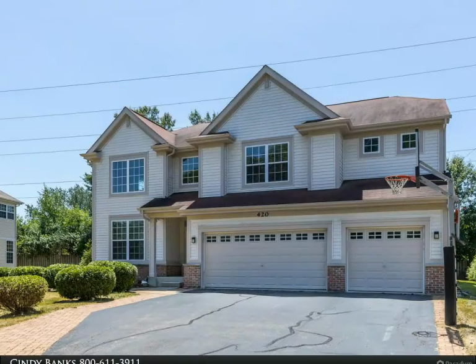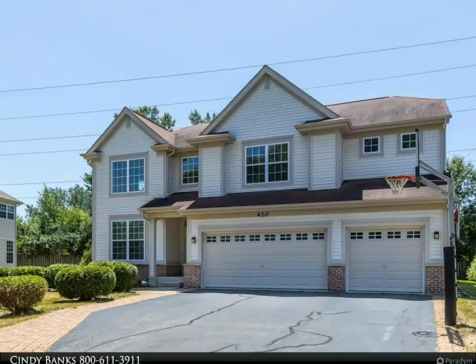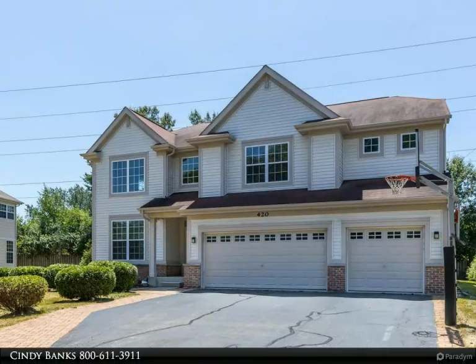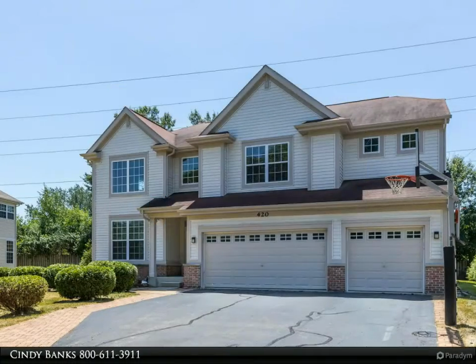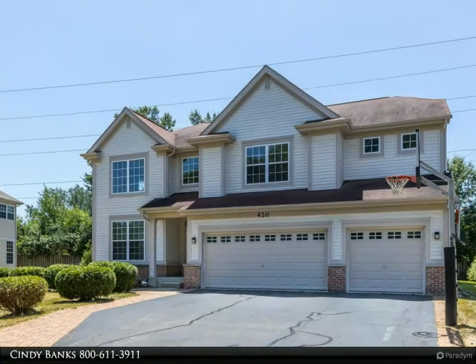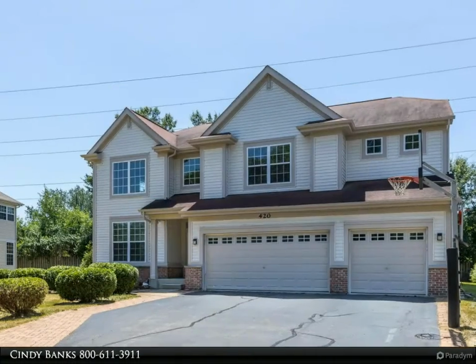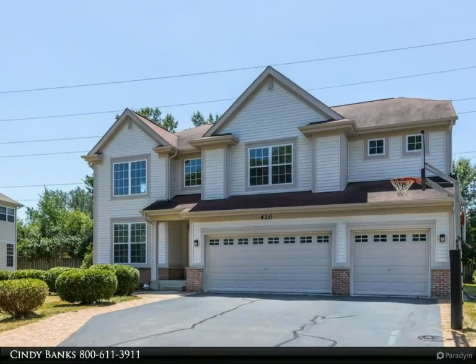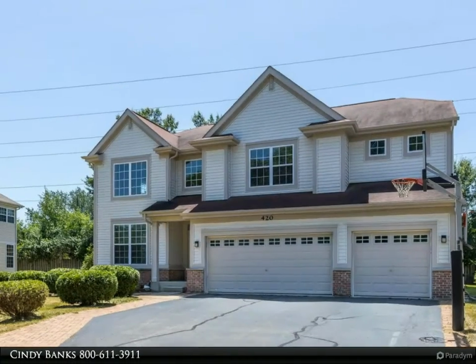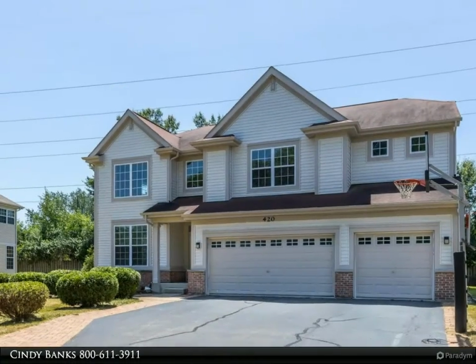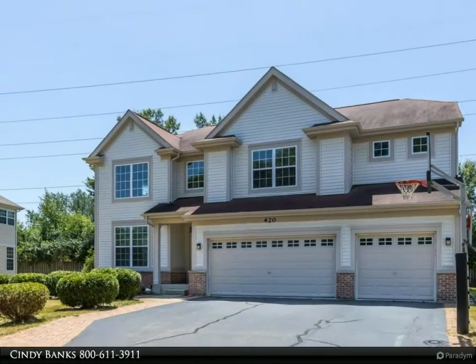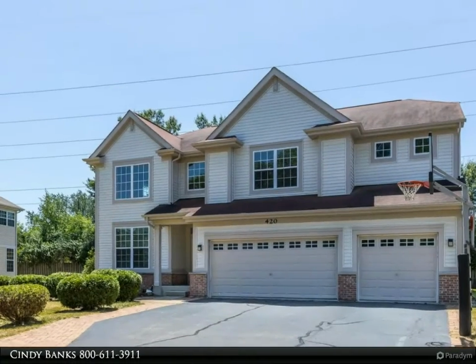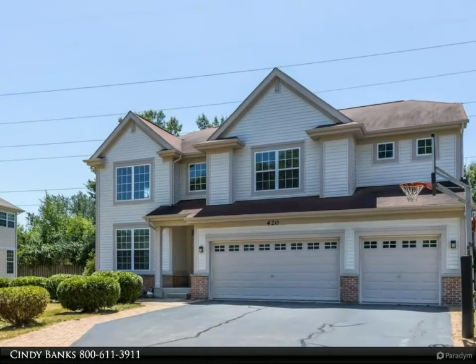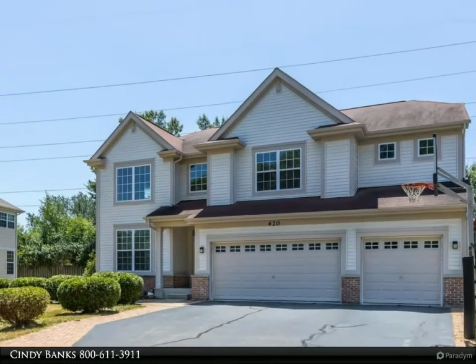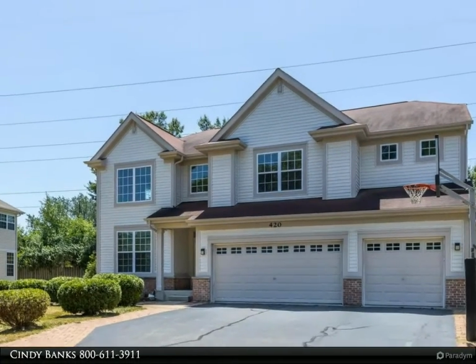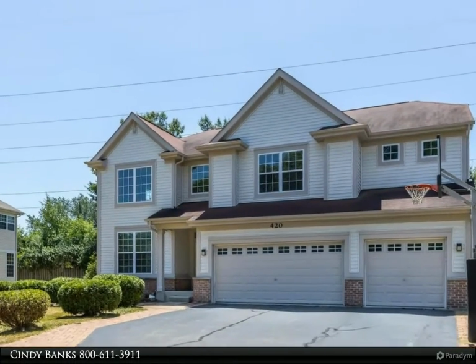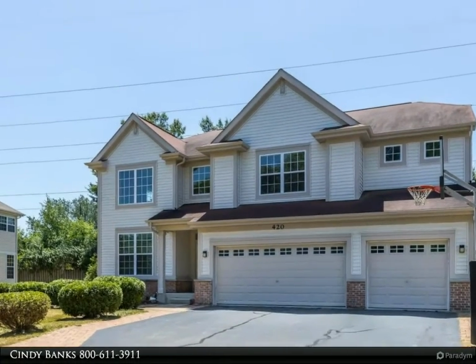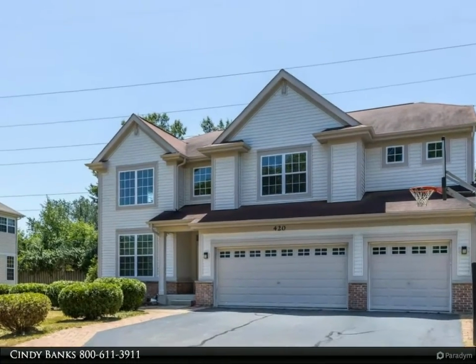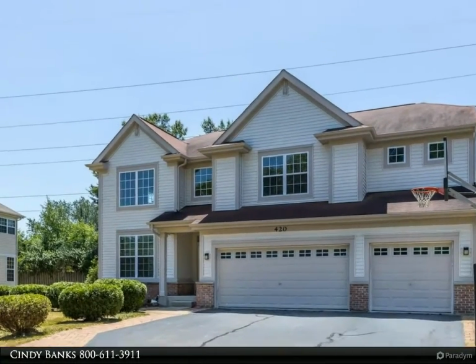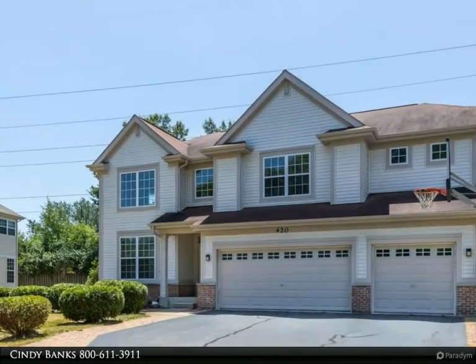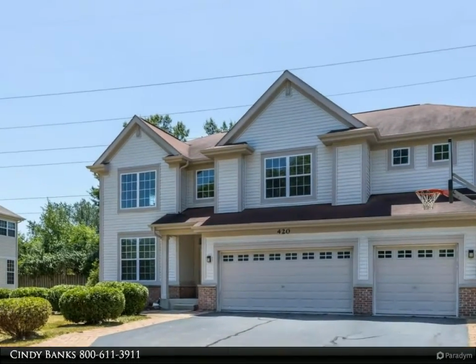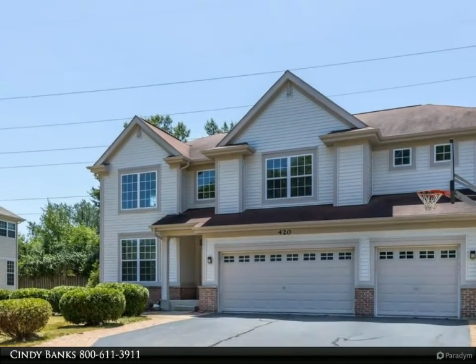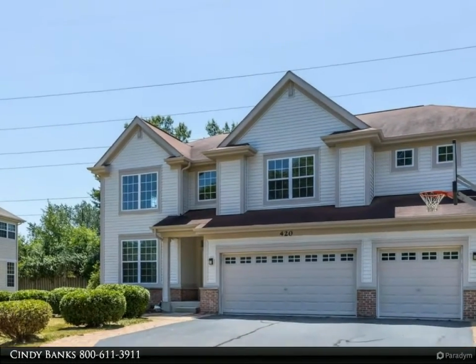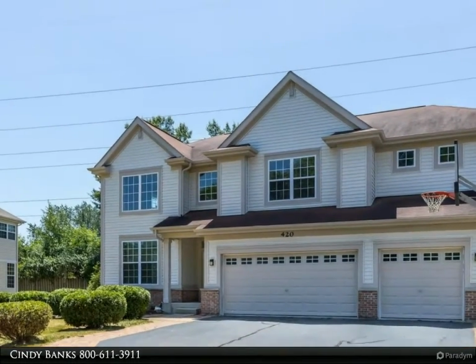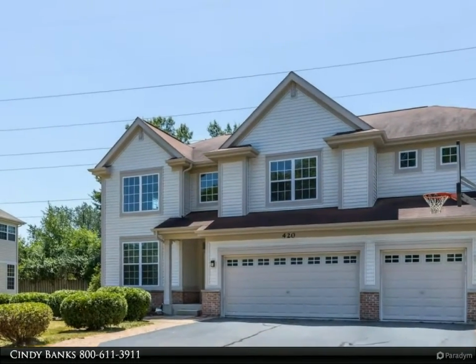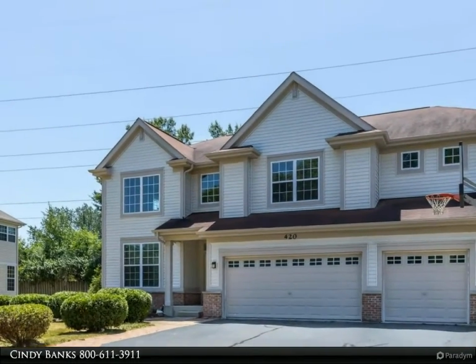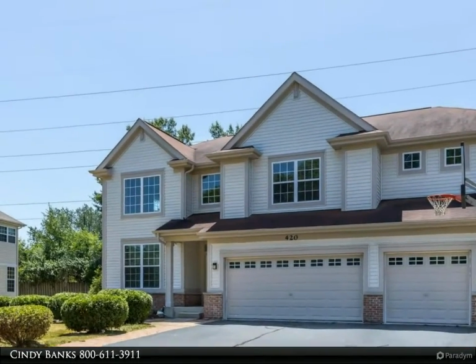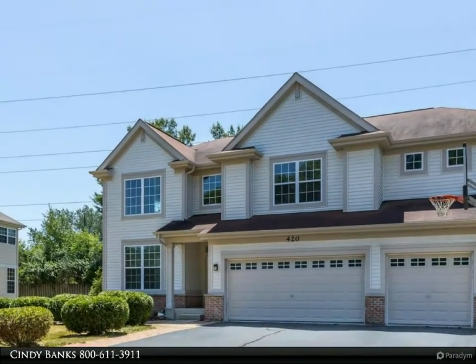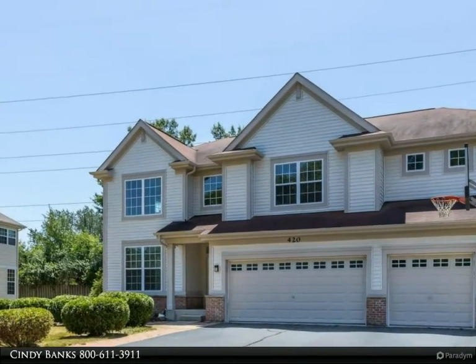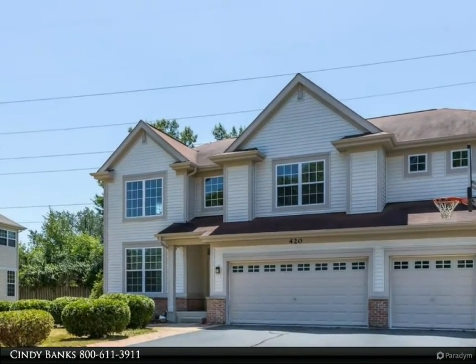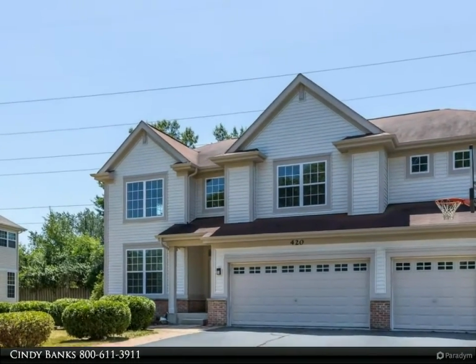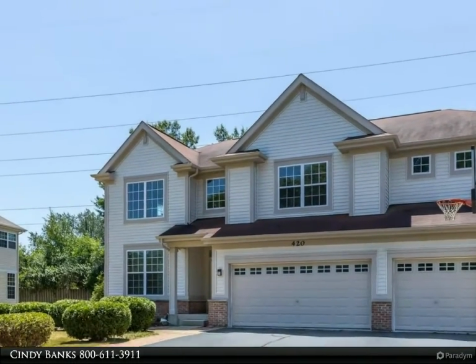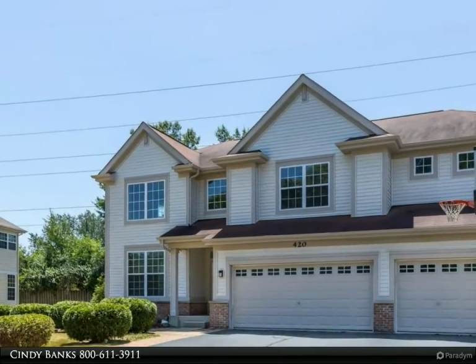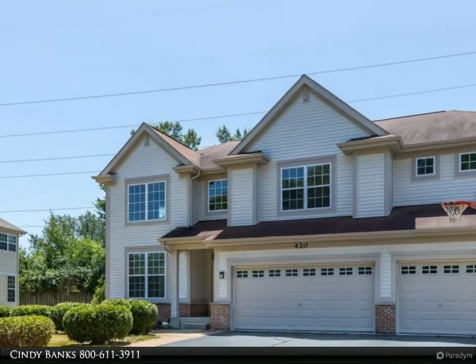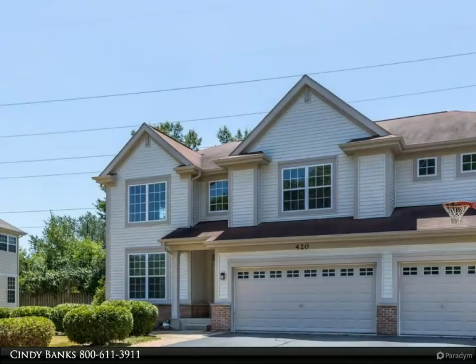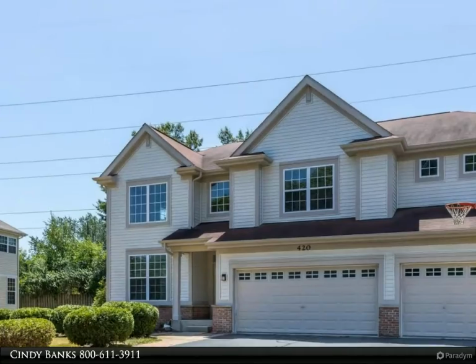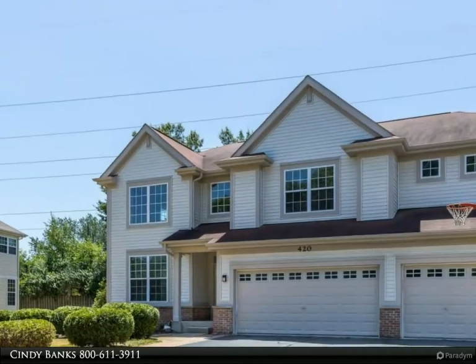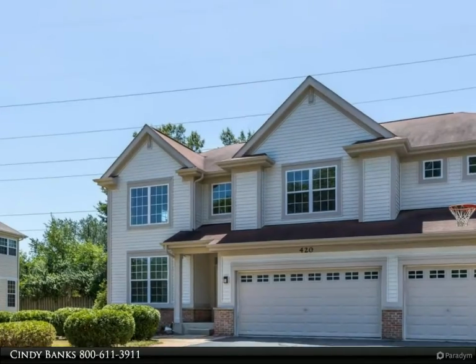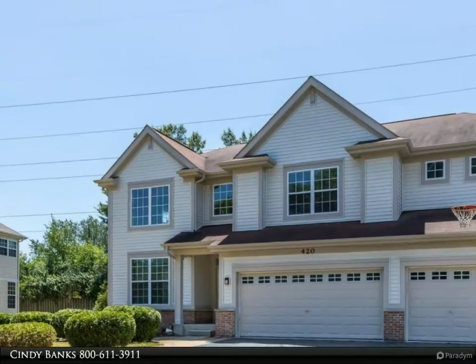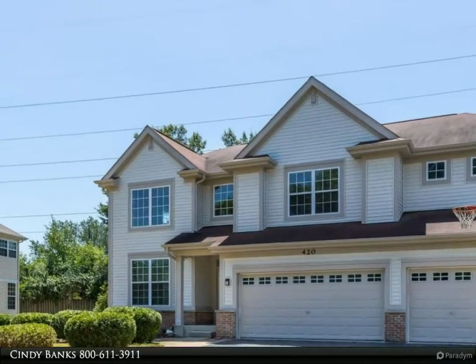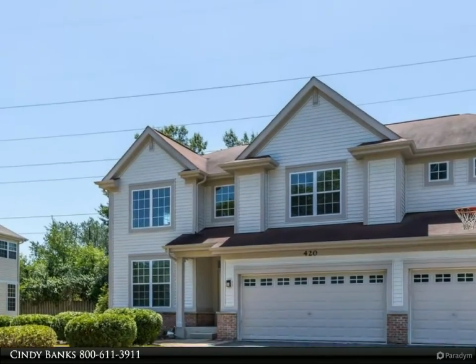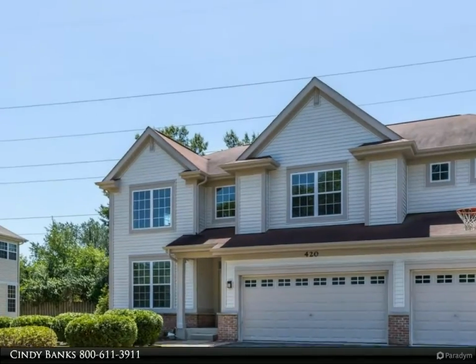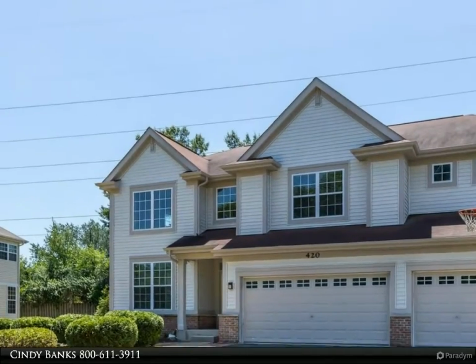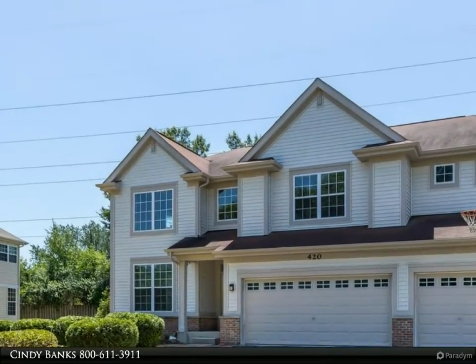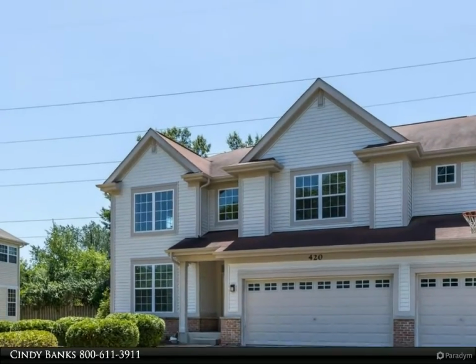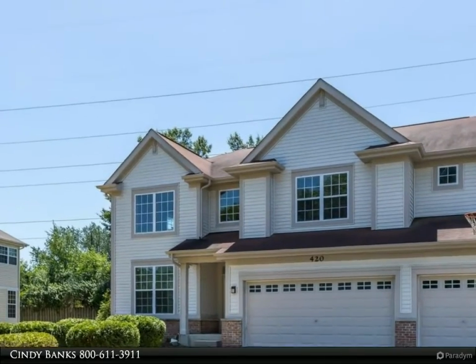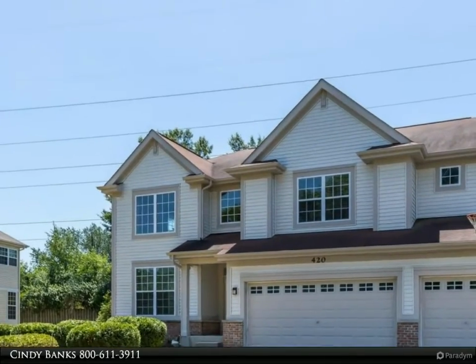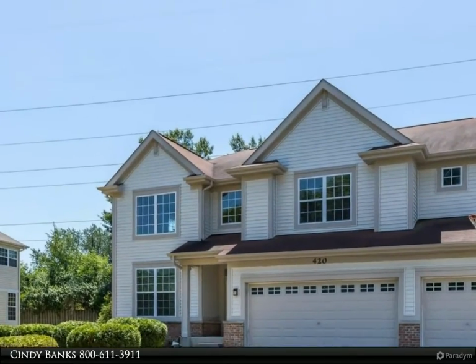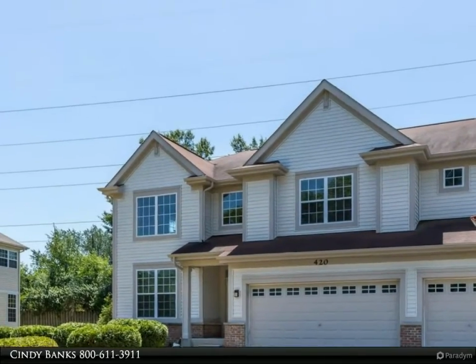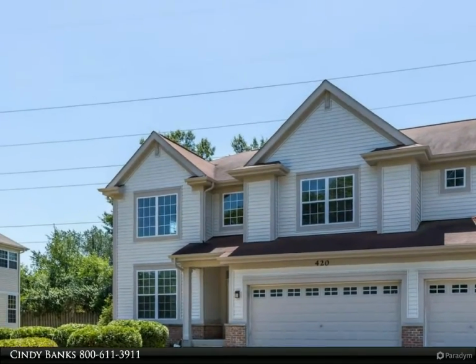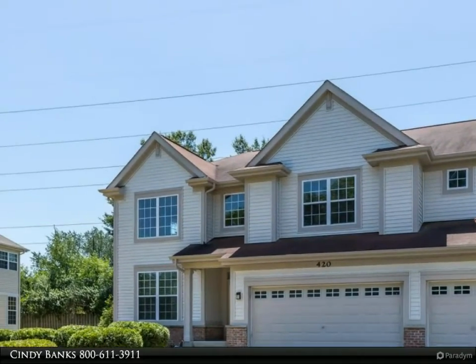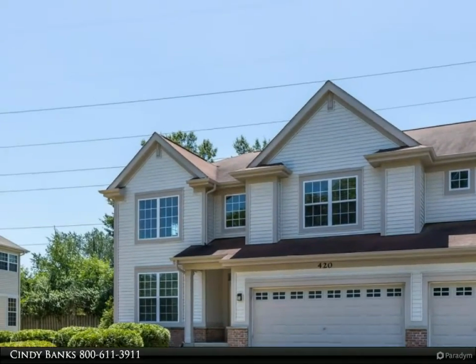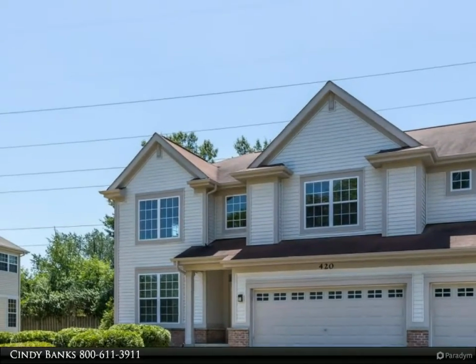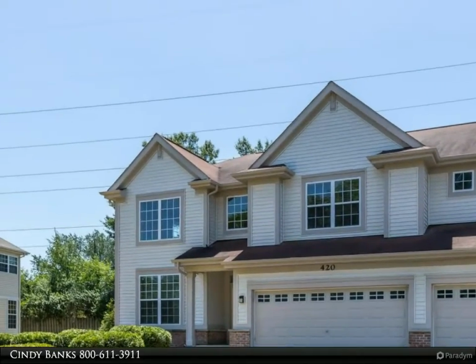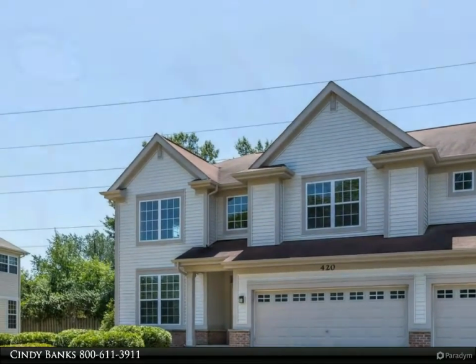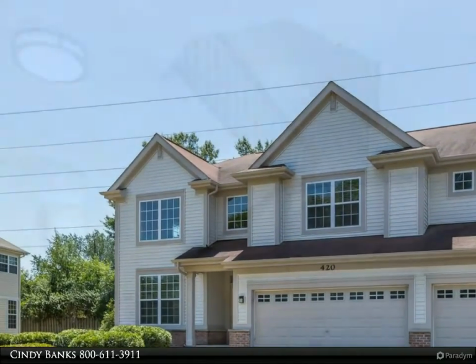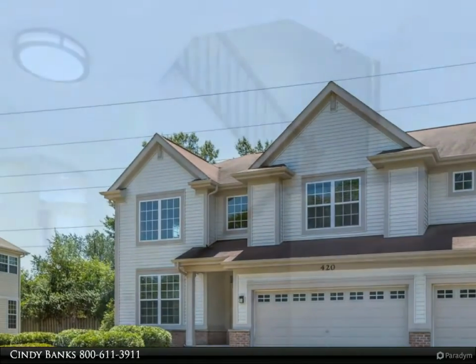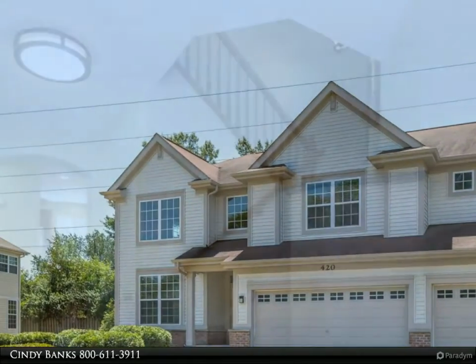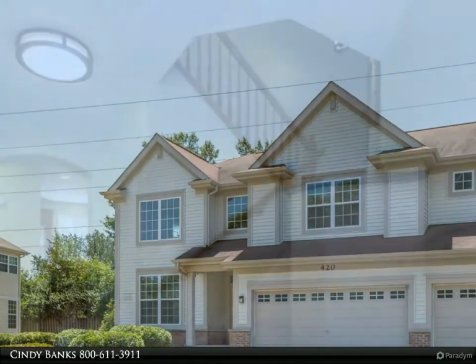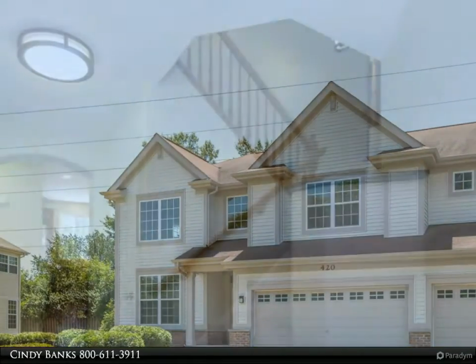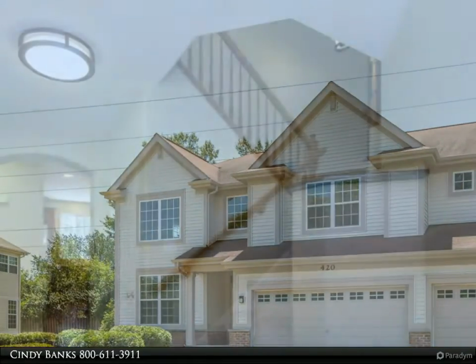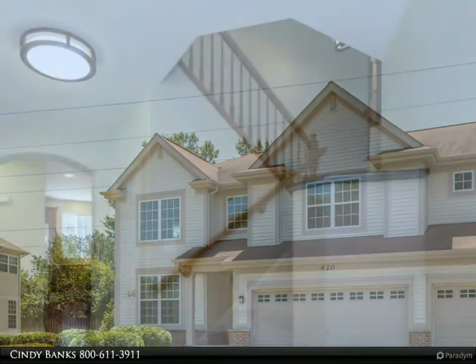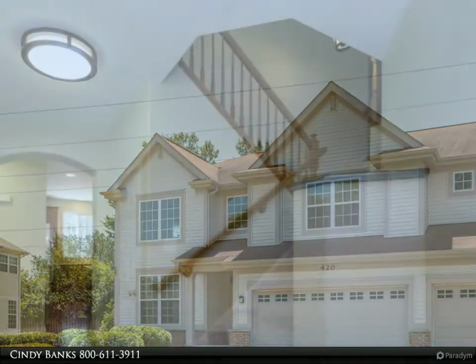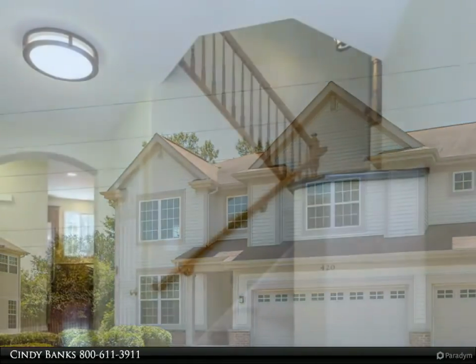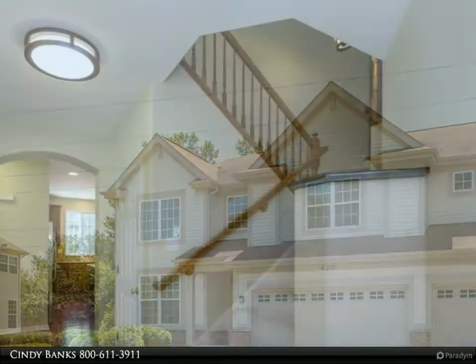This beautiful two-story home is located on a quiet street, down the street from the park and backs to mature trees.